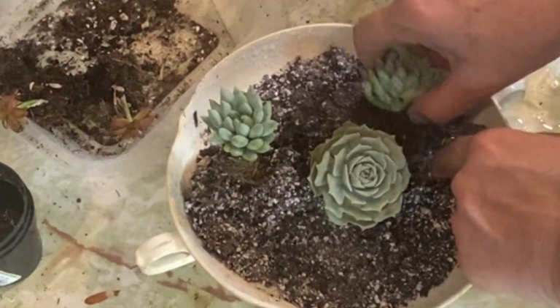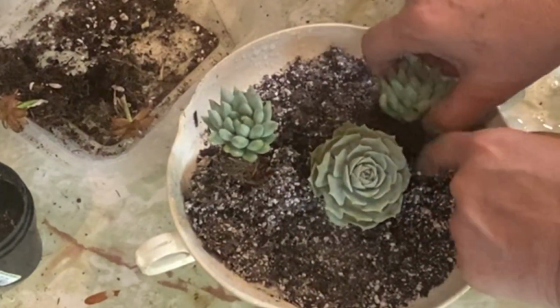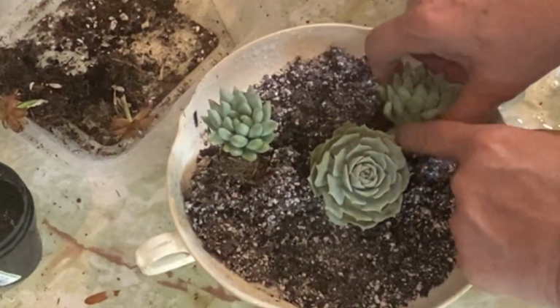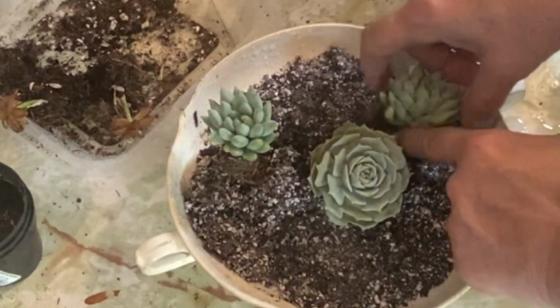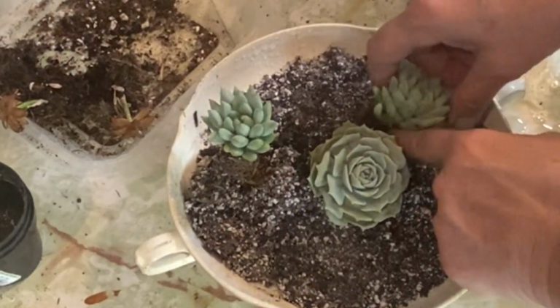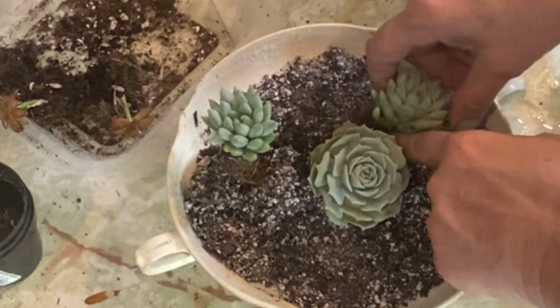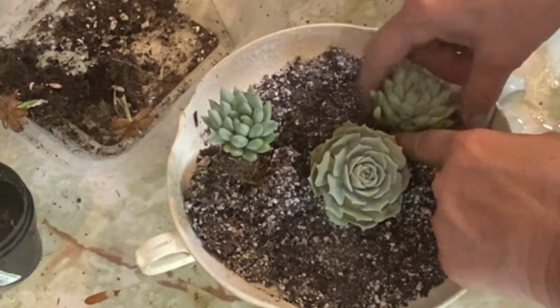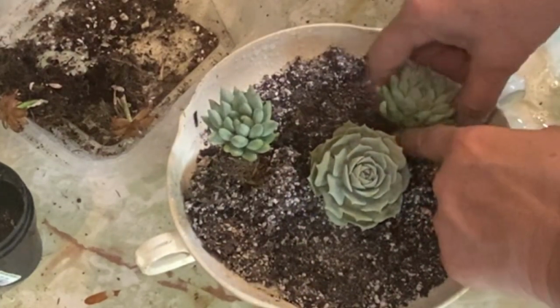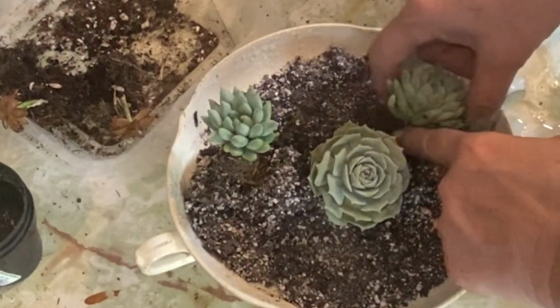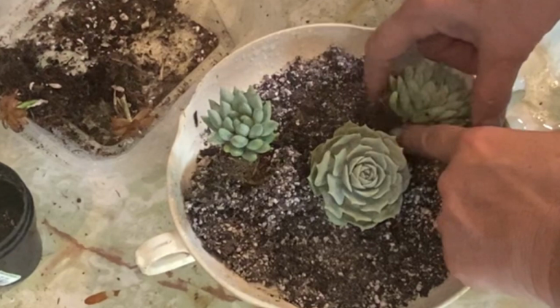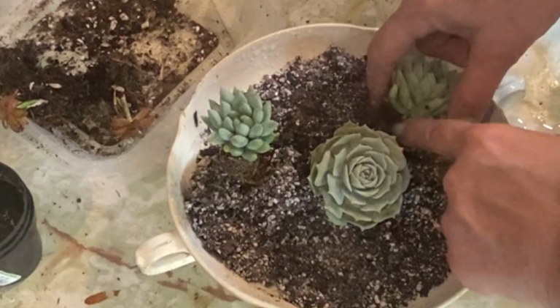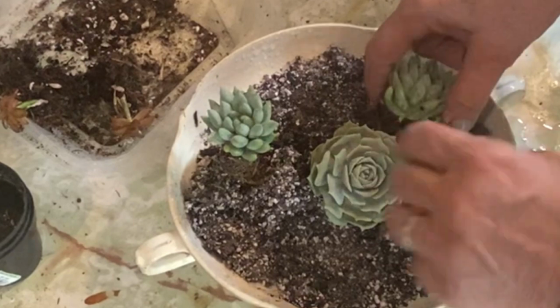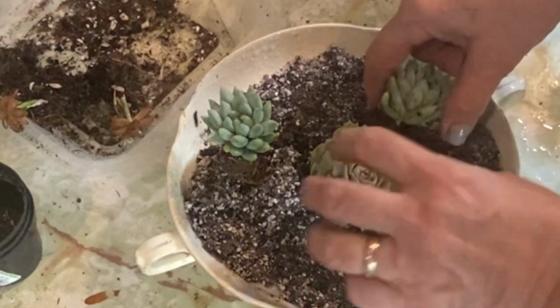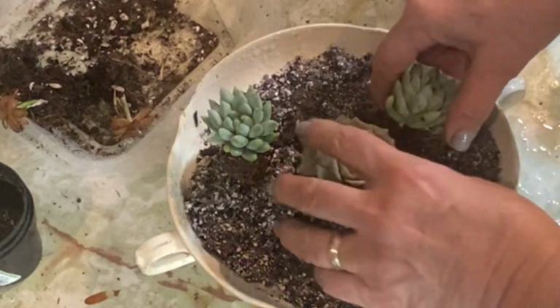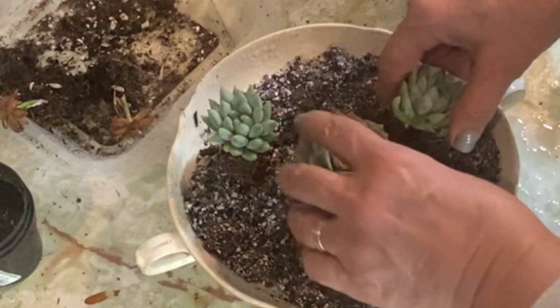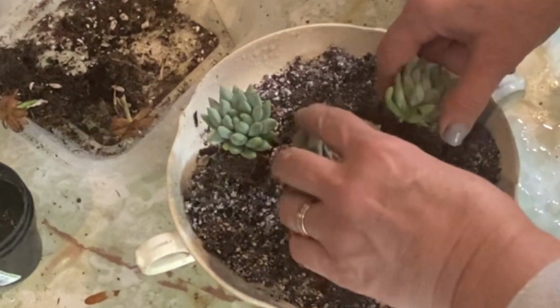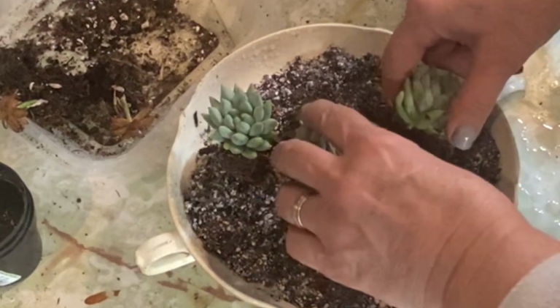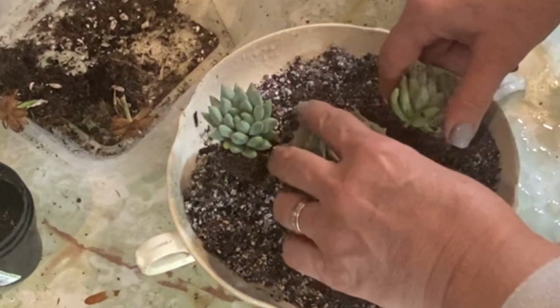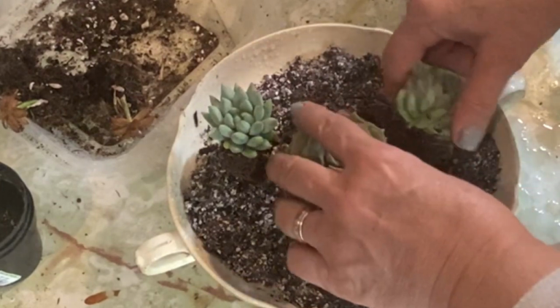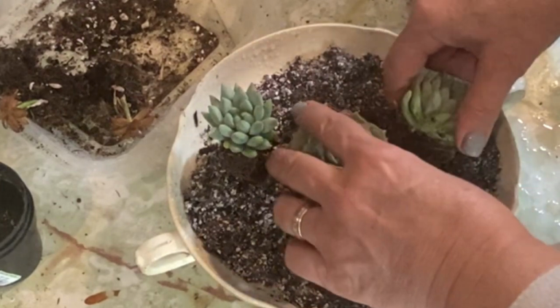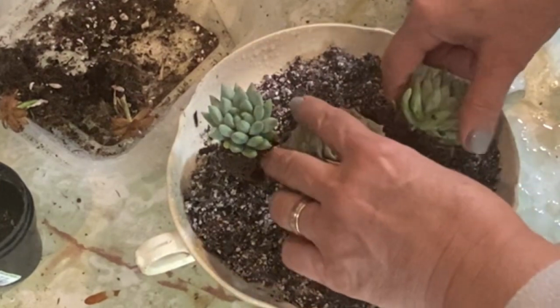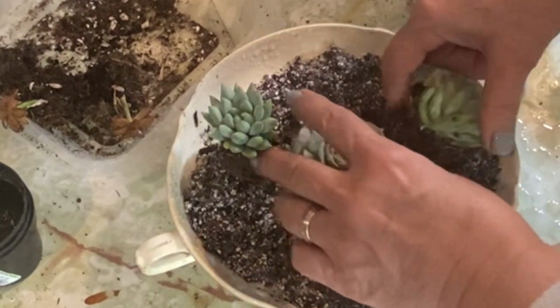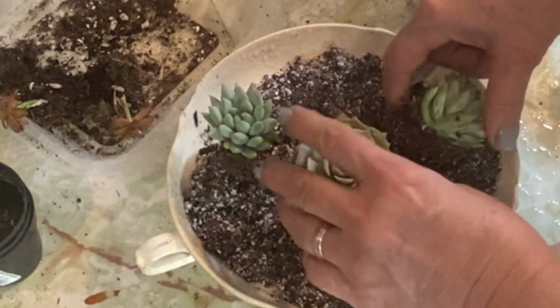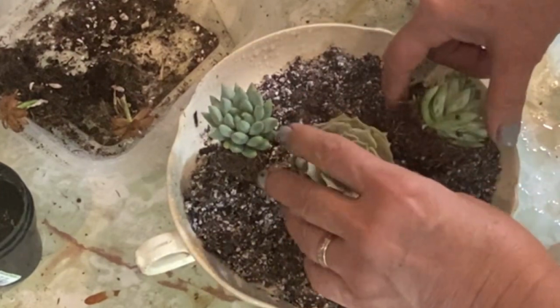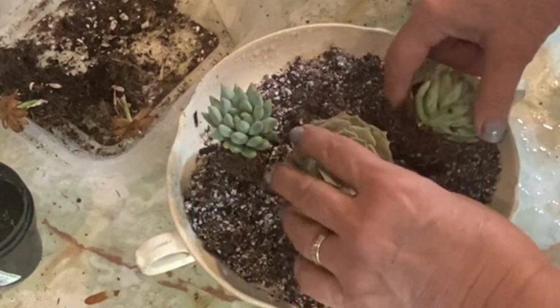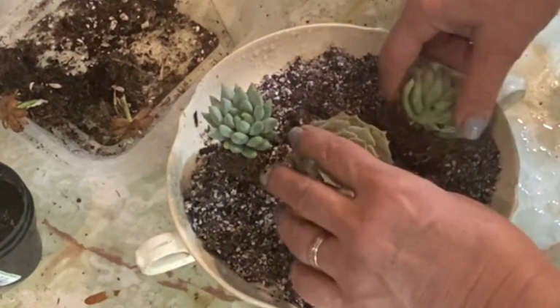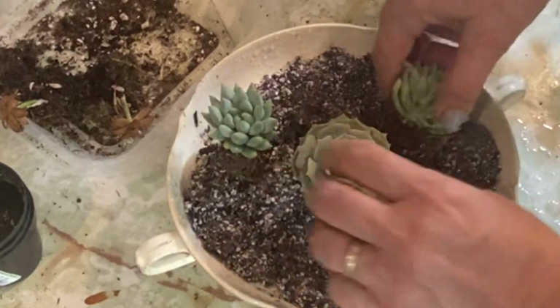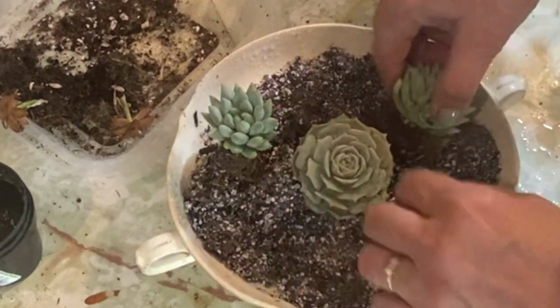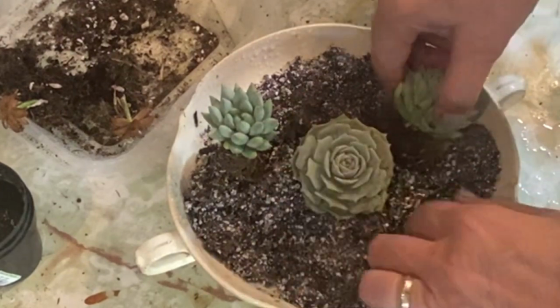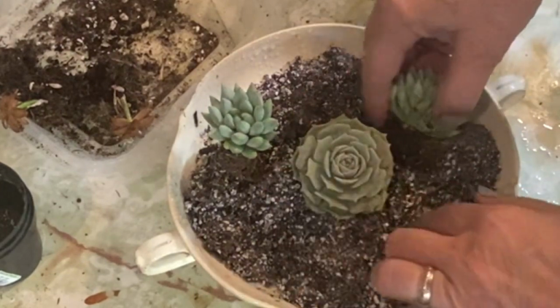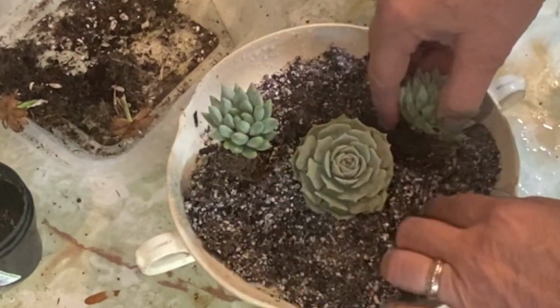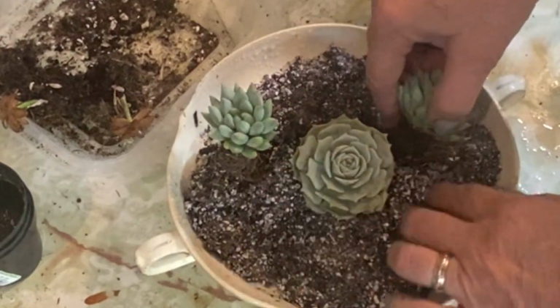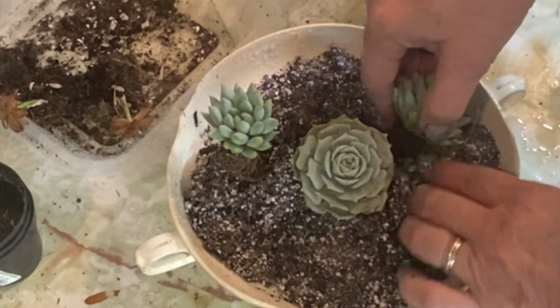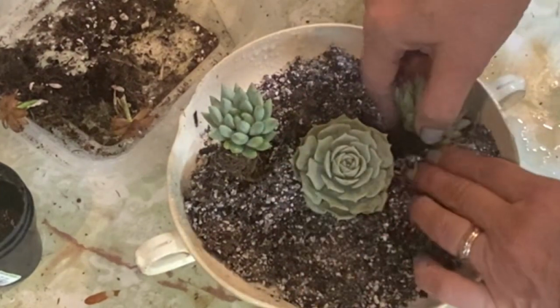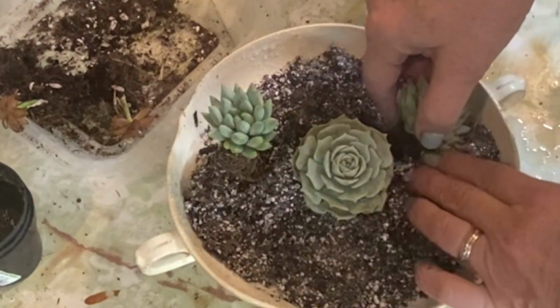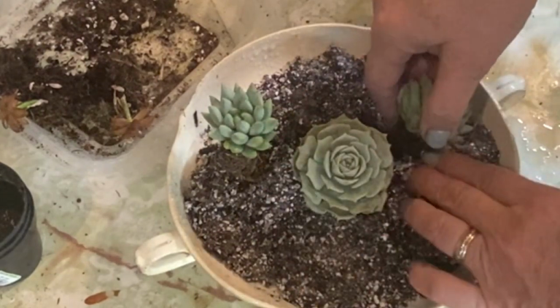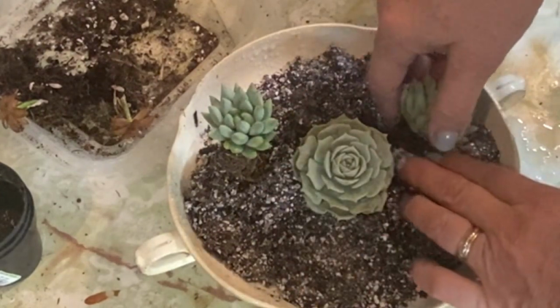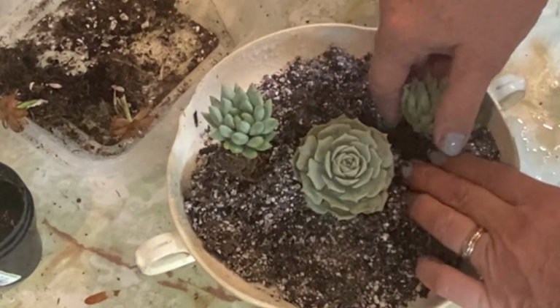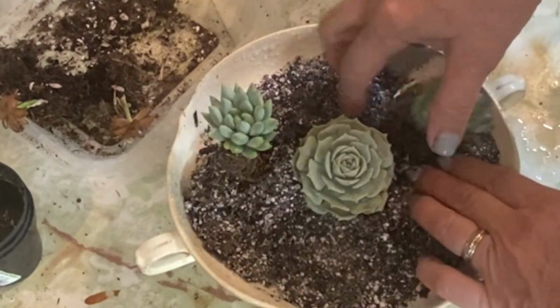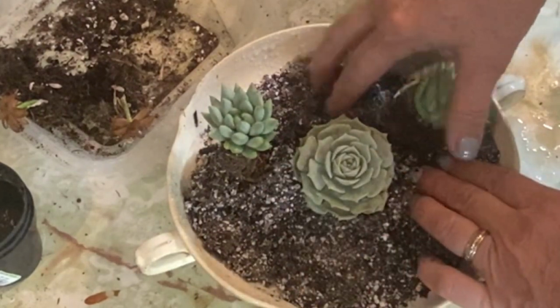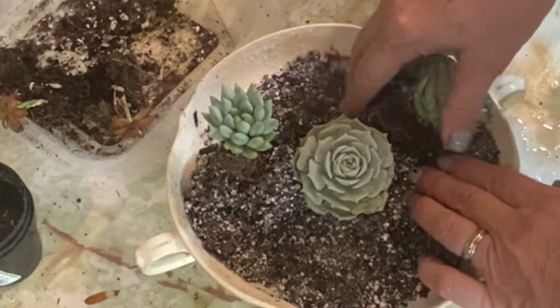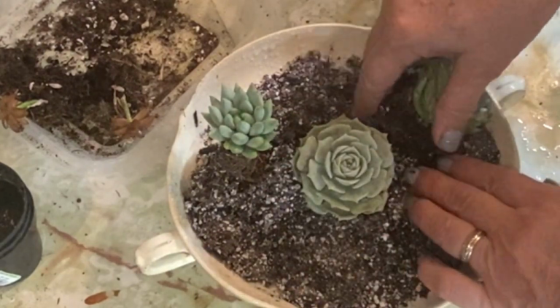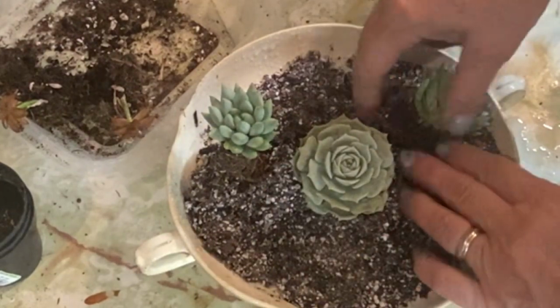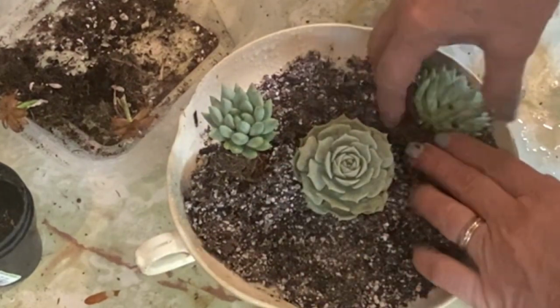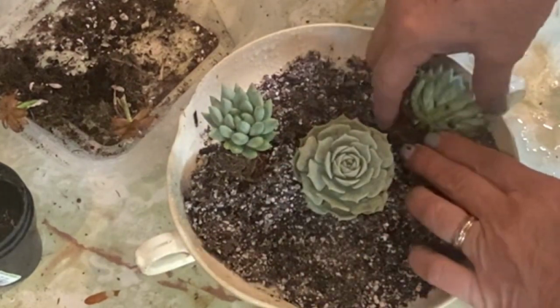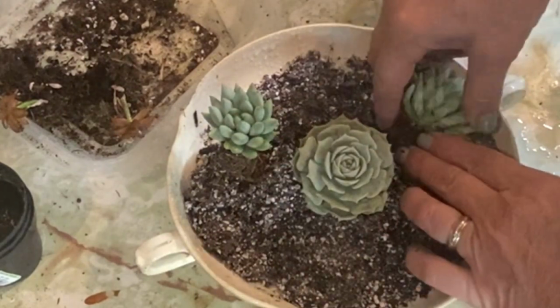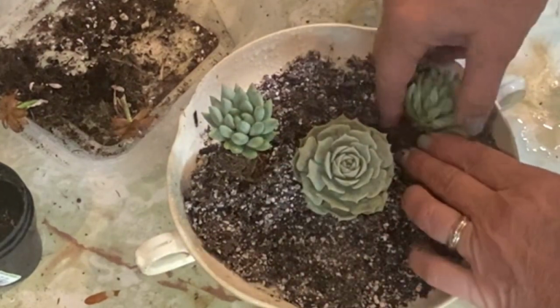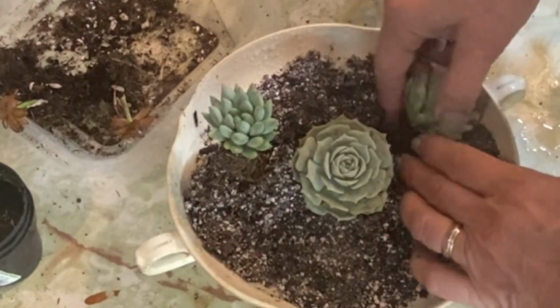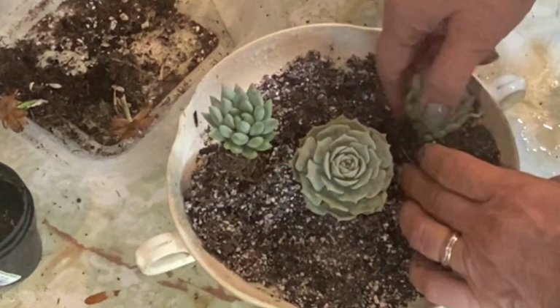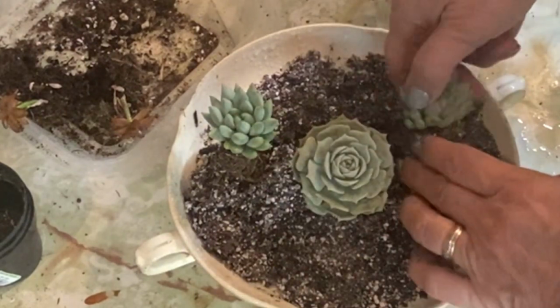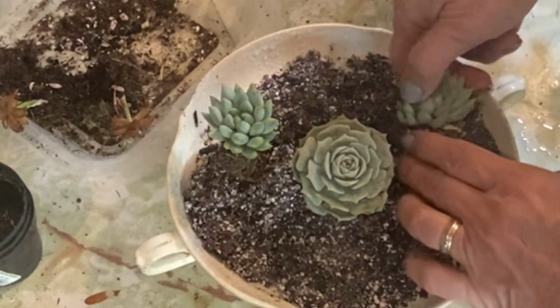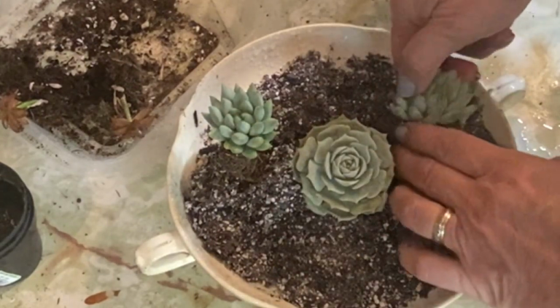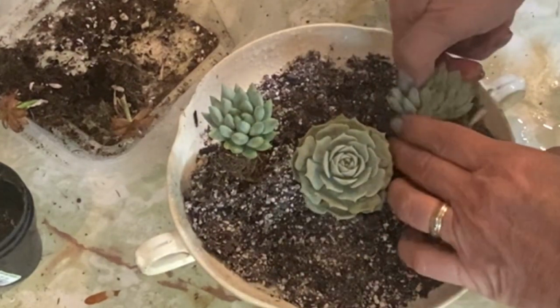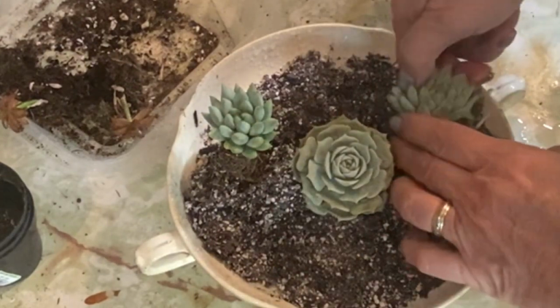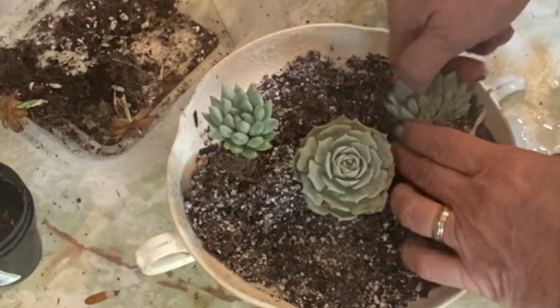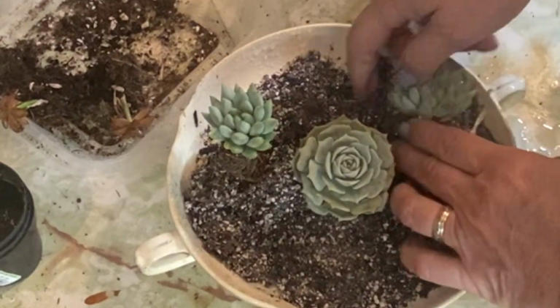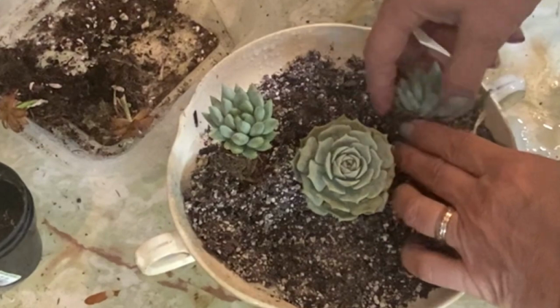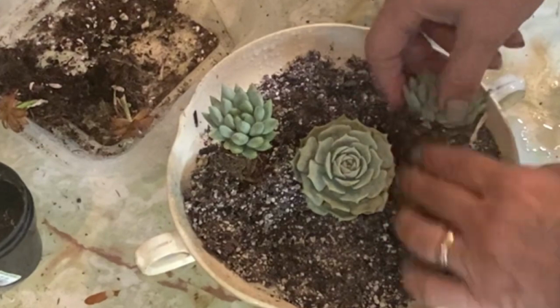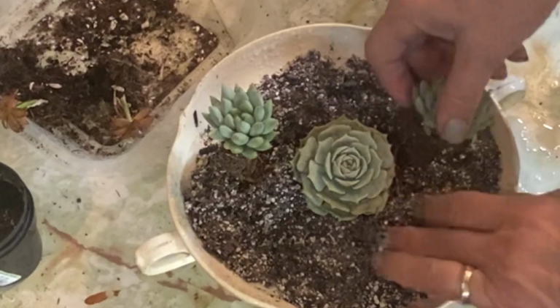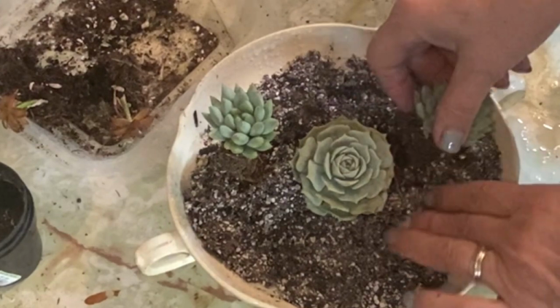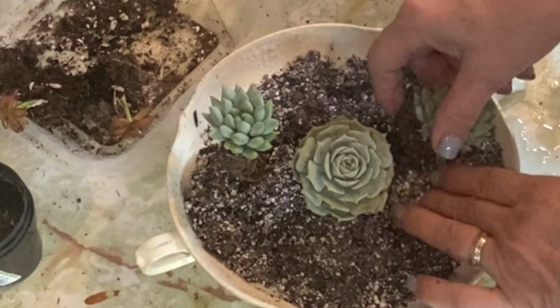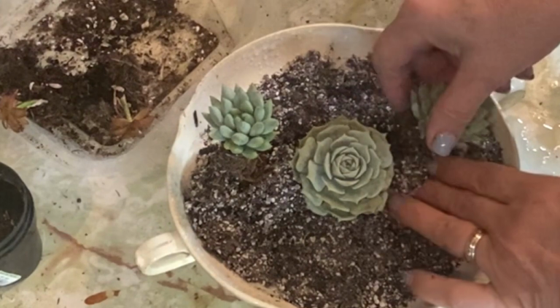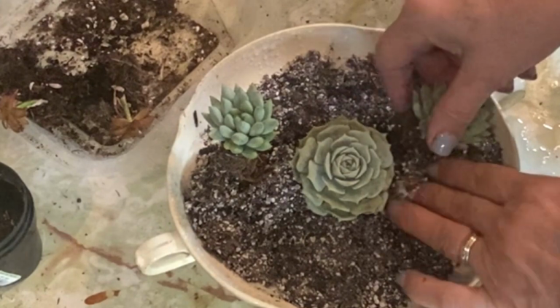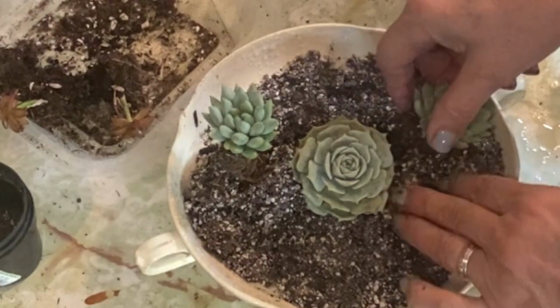I'm hoping that this dish is deep enough — it's not super deep, so hopefully it works for these.